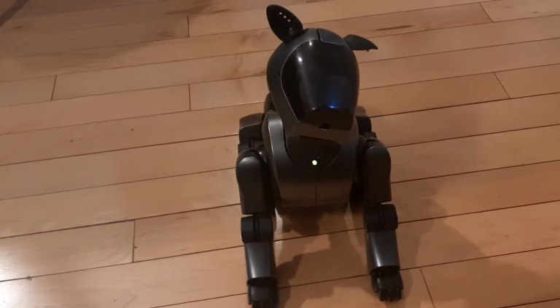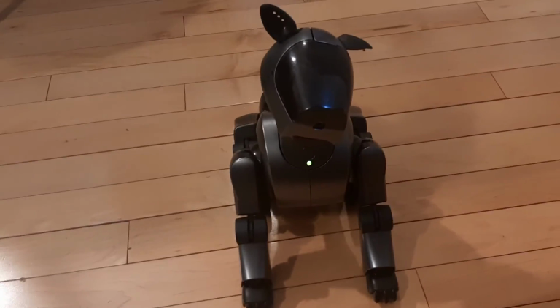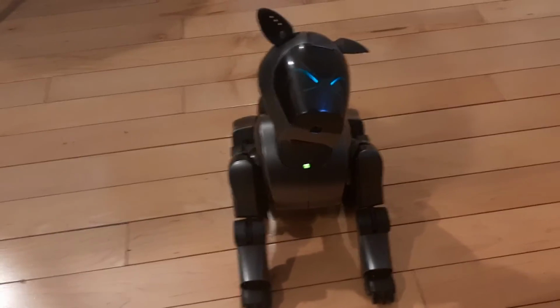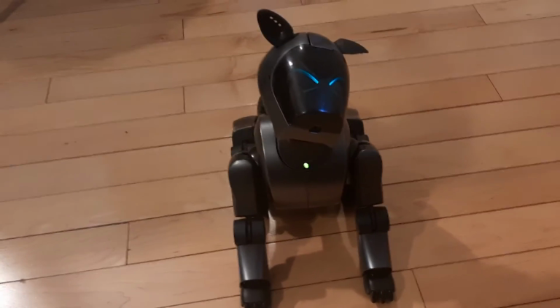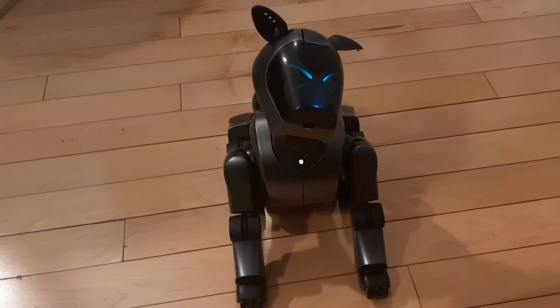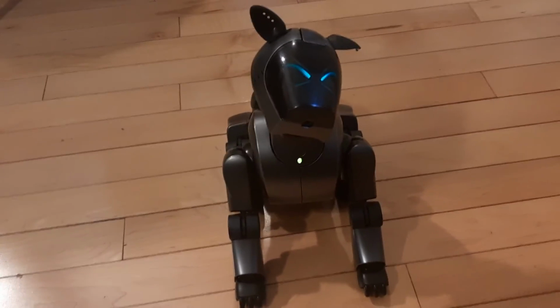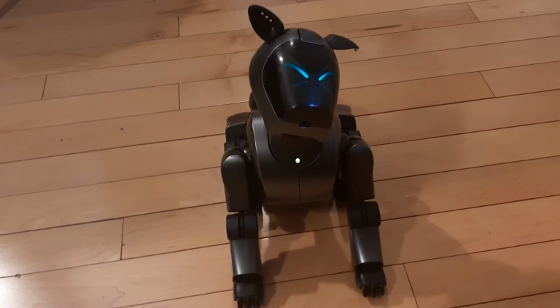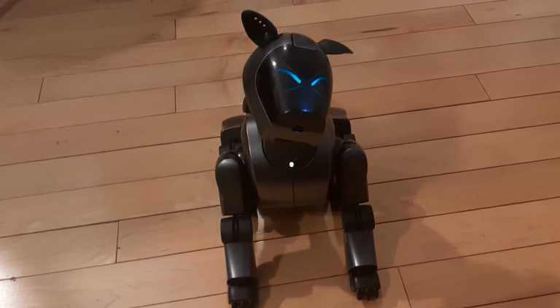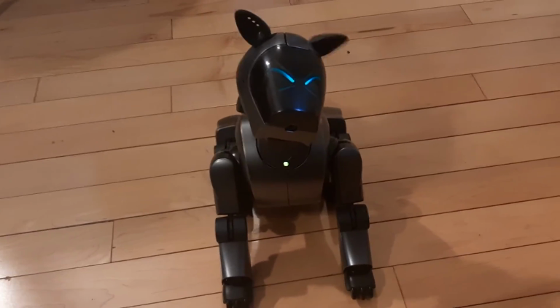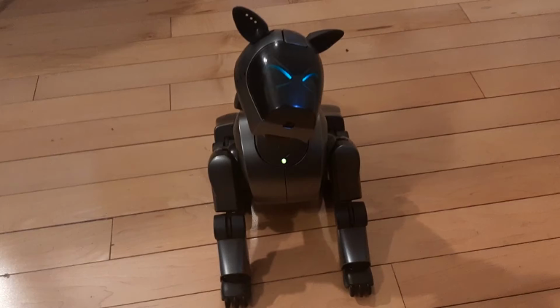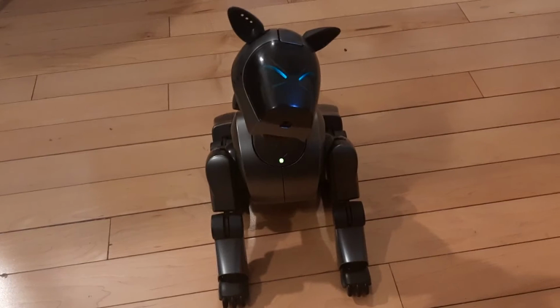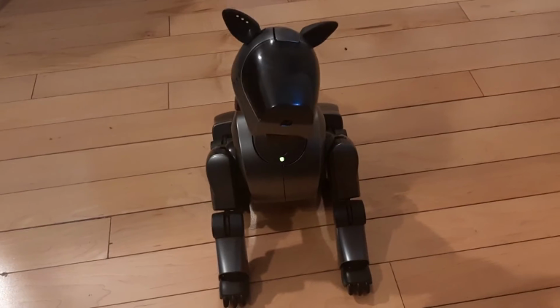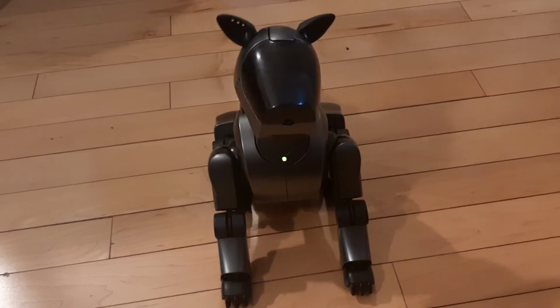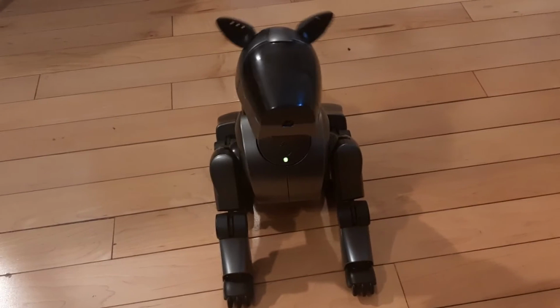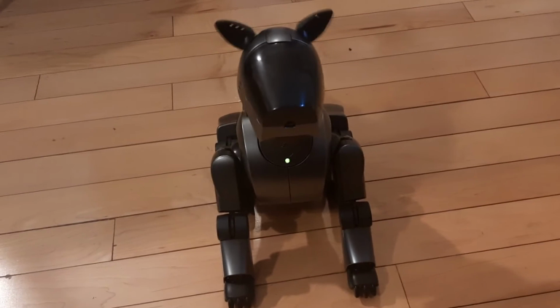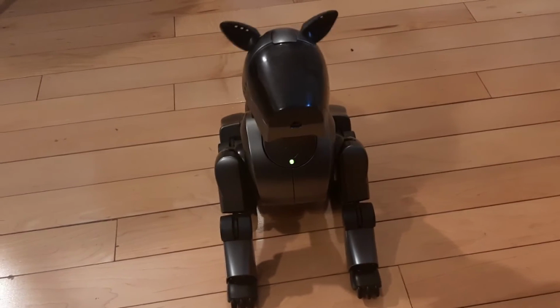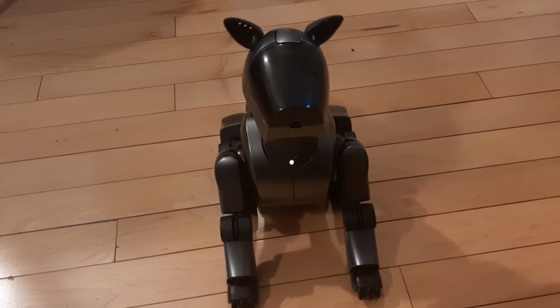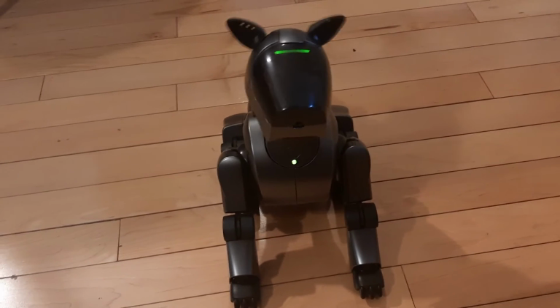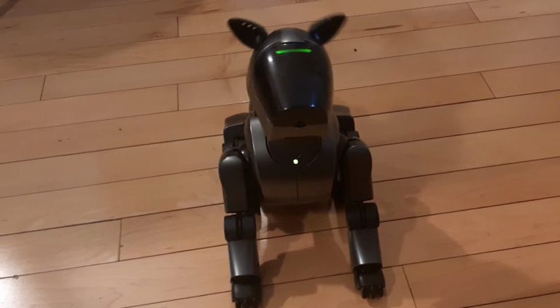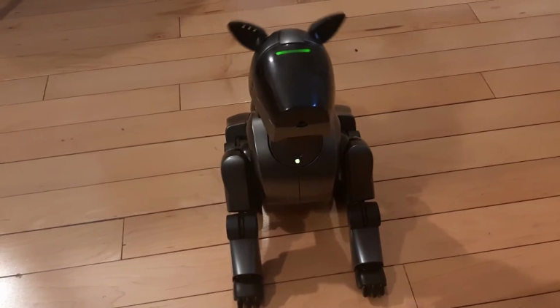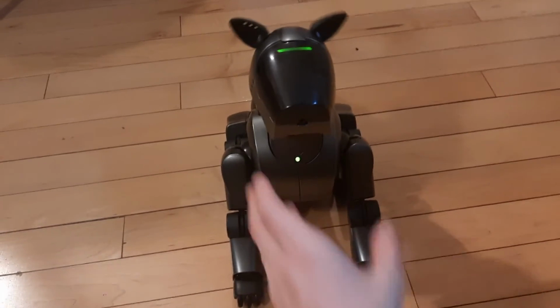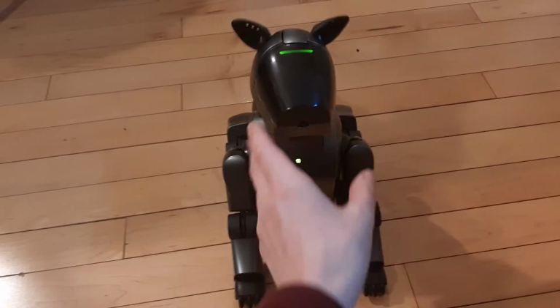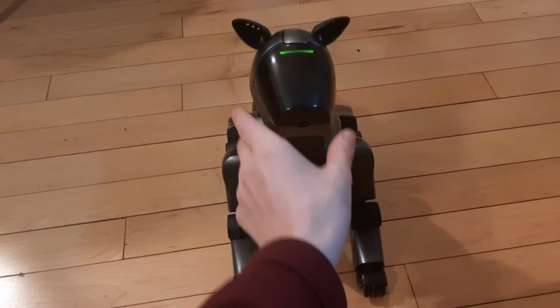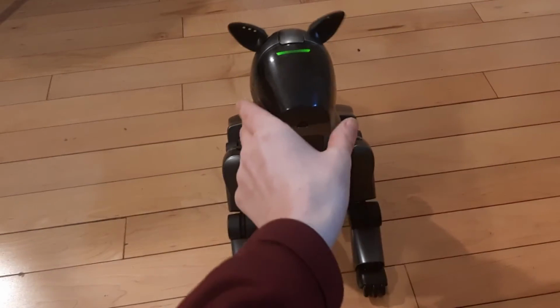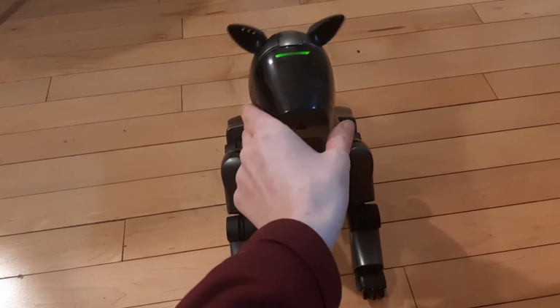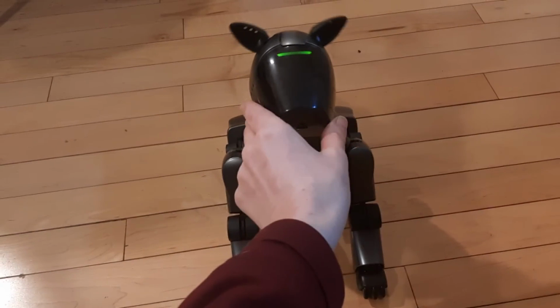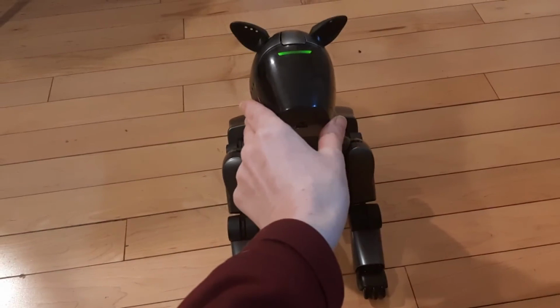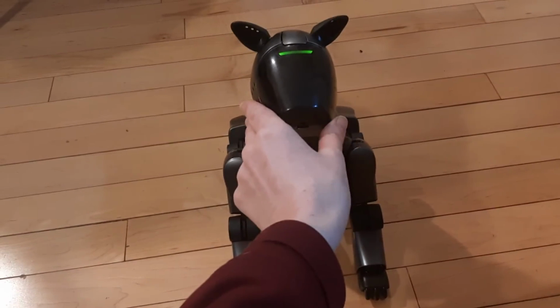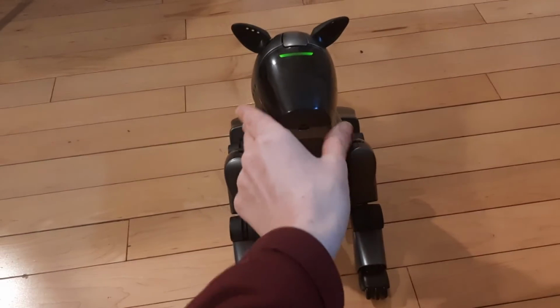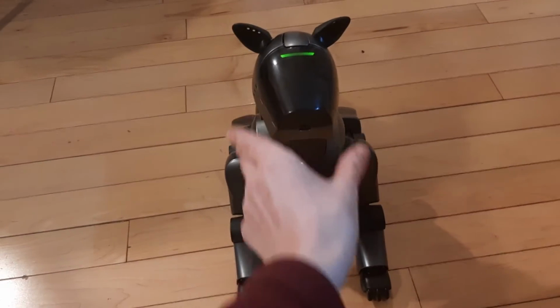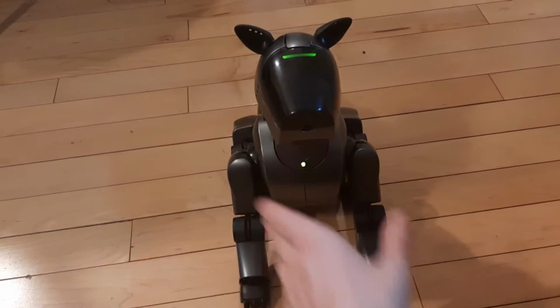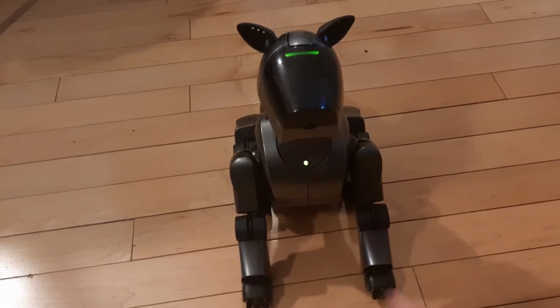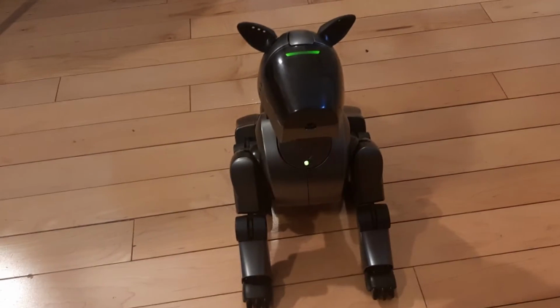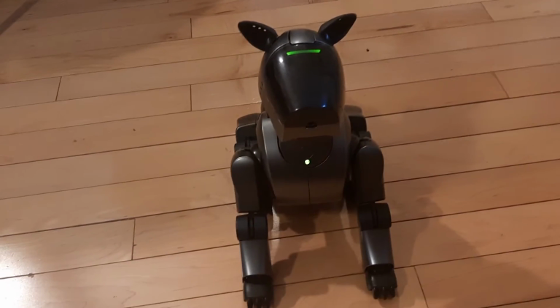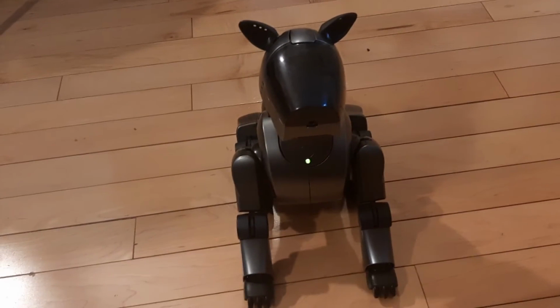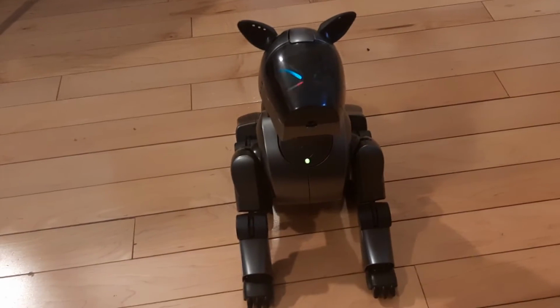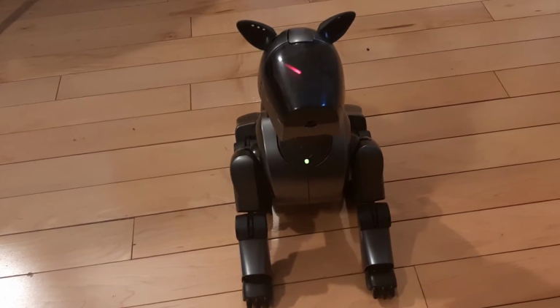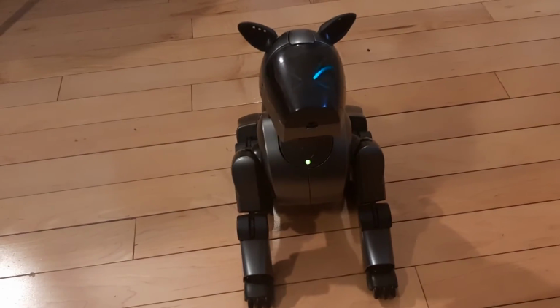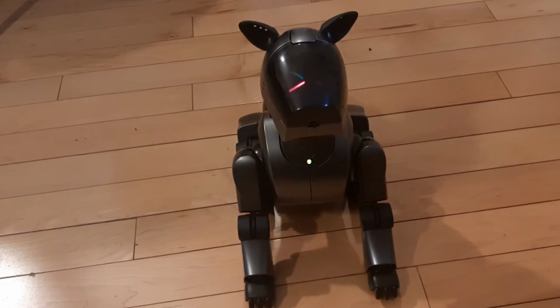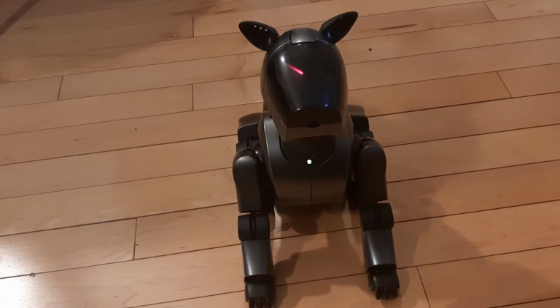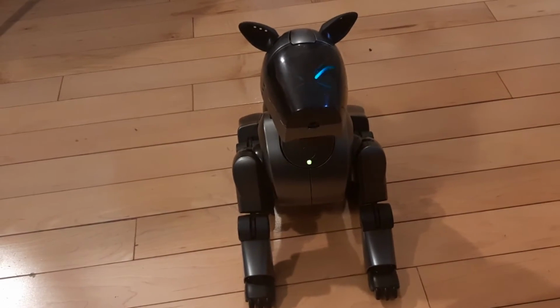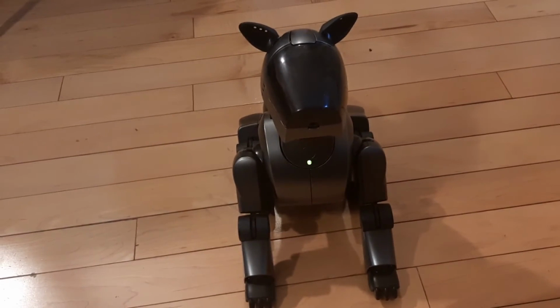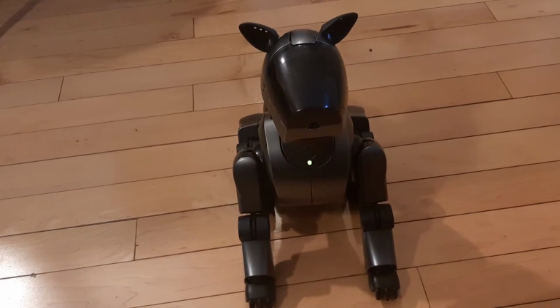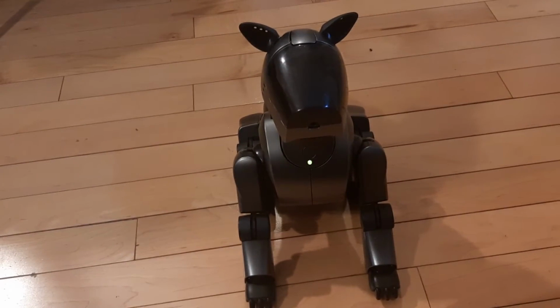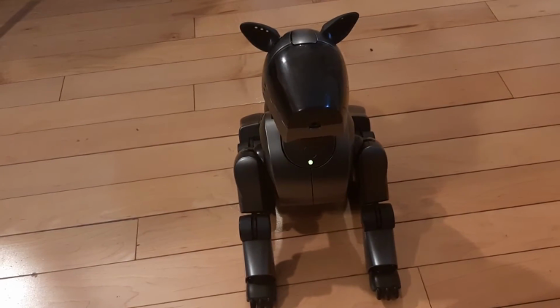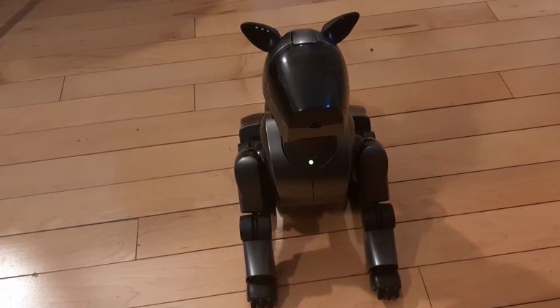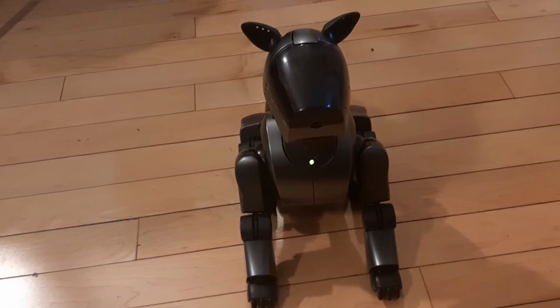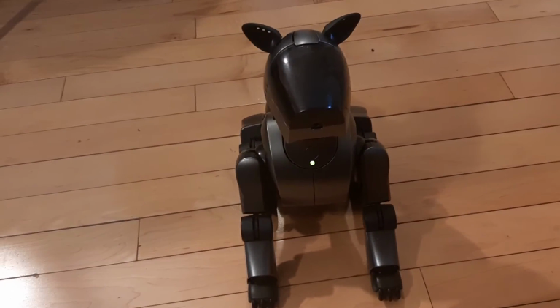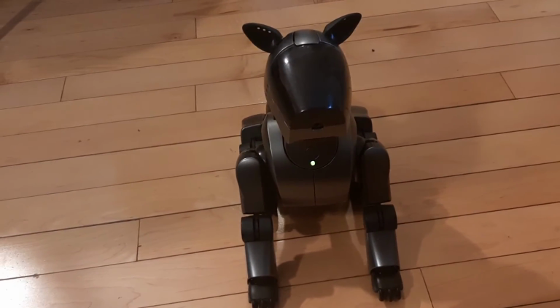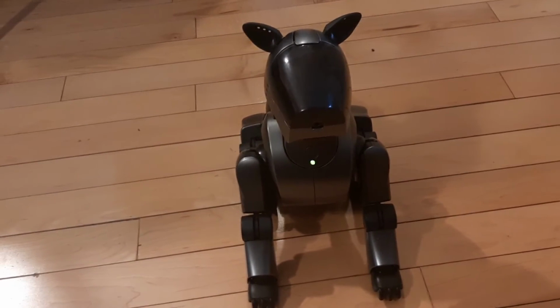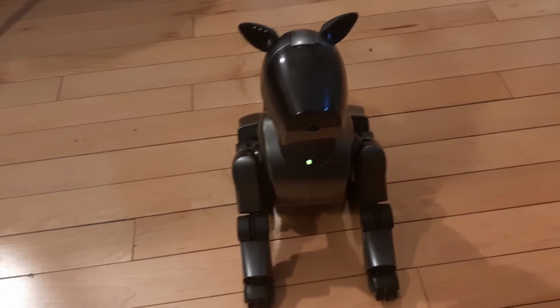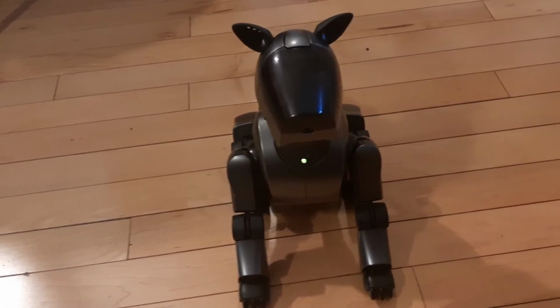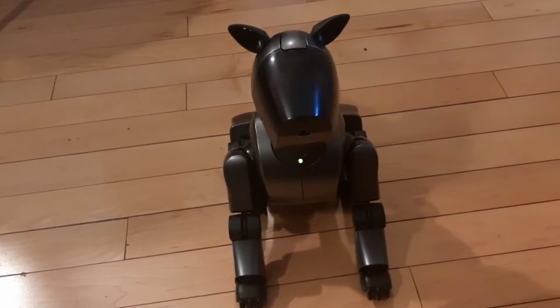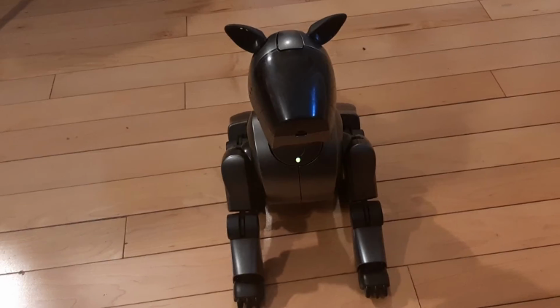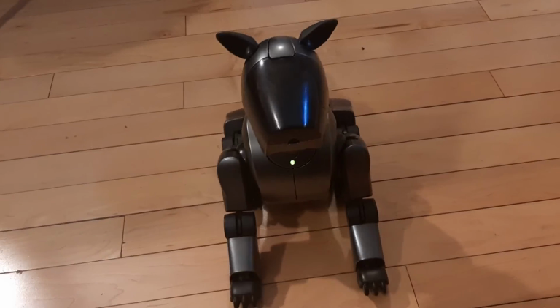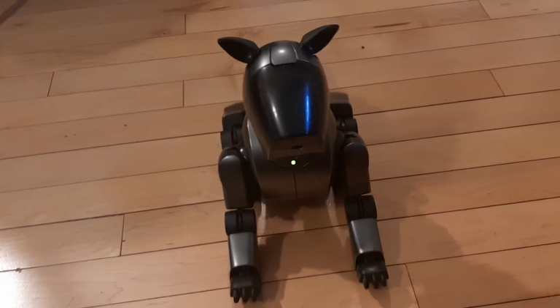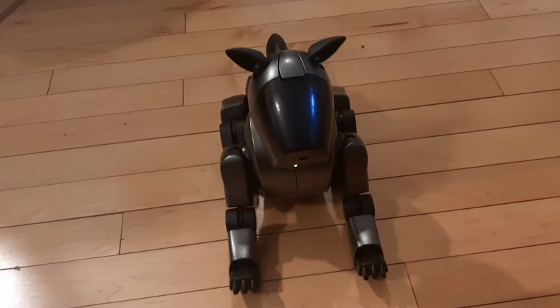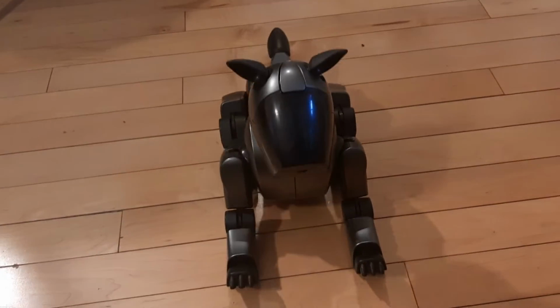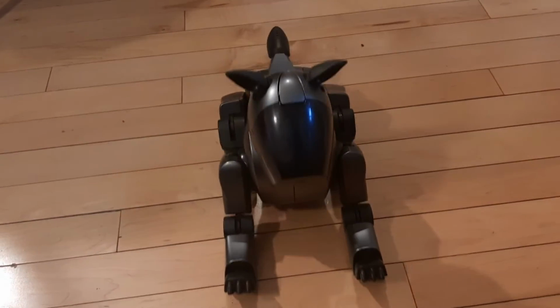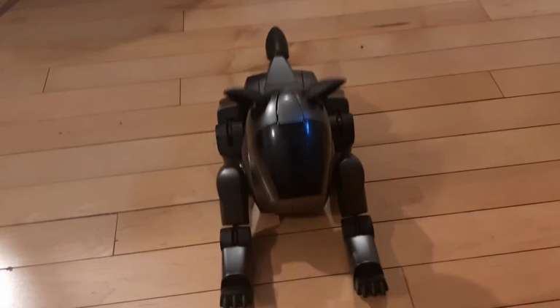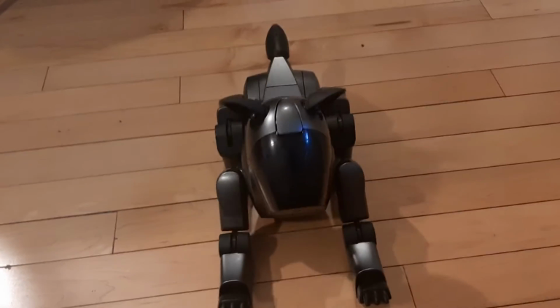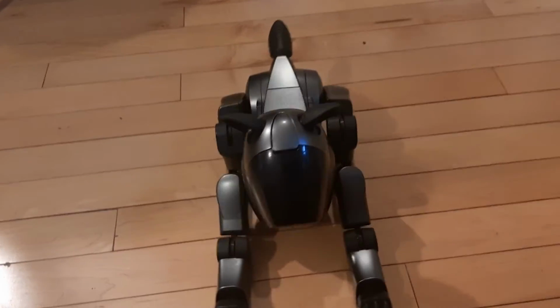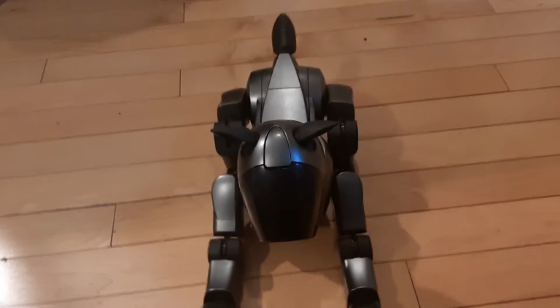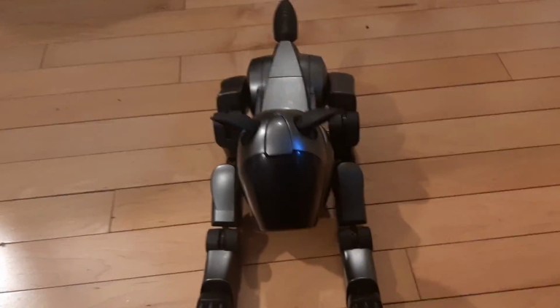I tried putting a super core head on it recently, and it did the same thing, even if that head doesn't jitter usually.